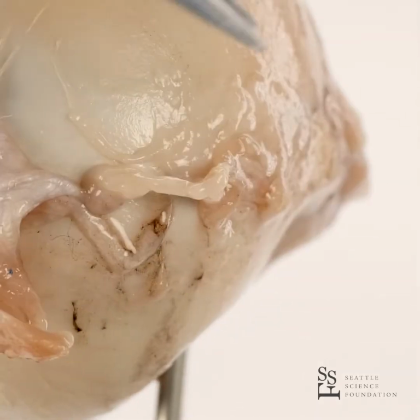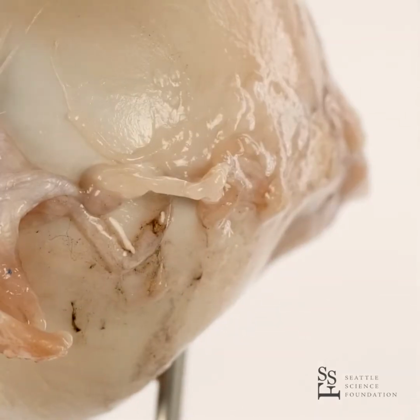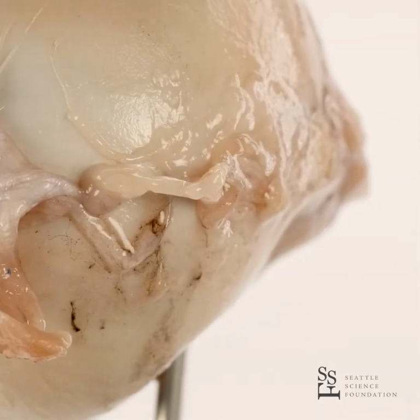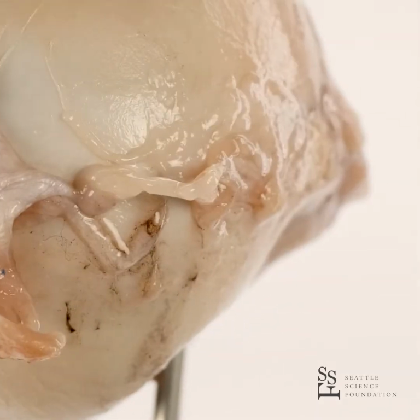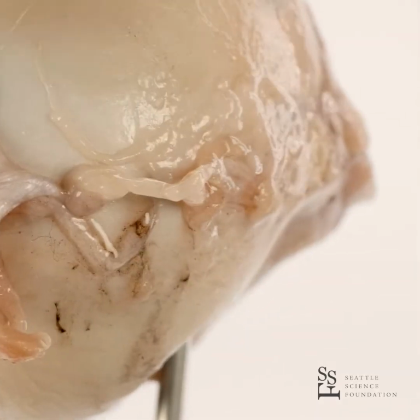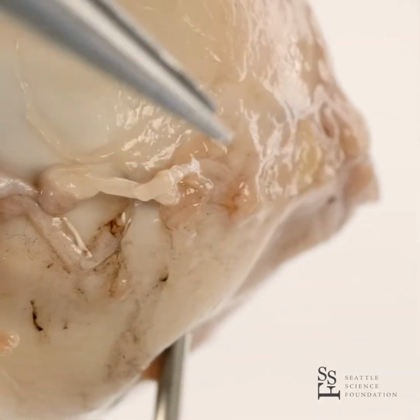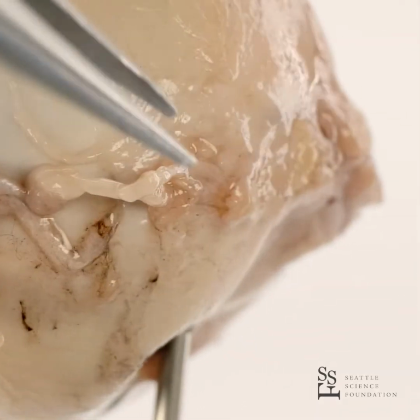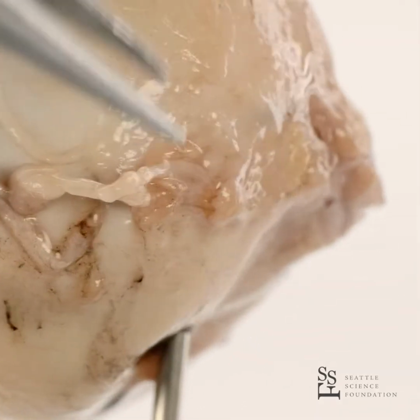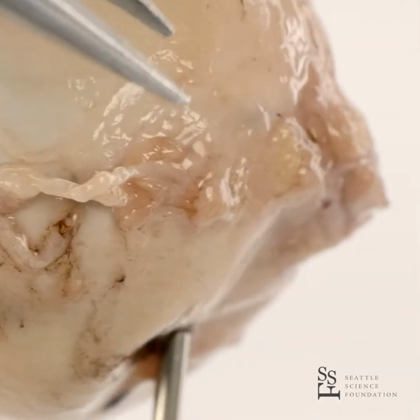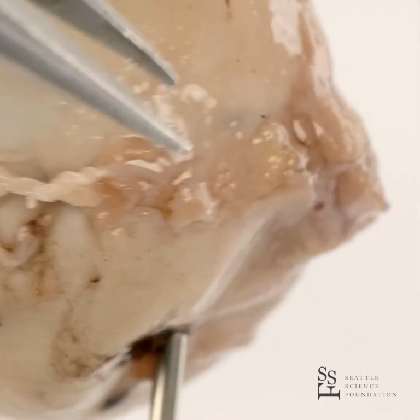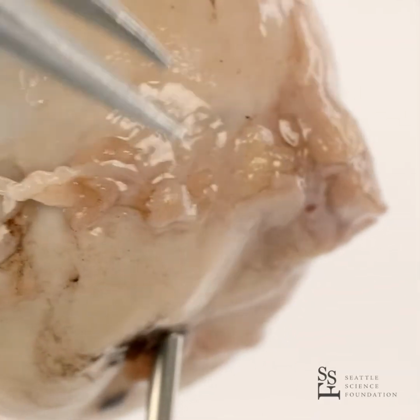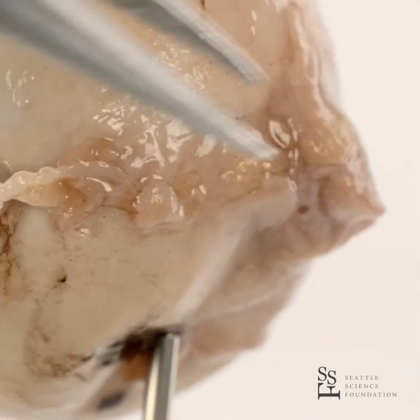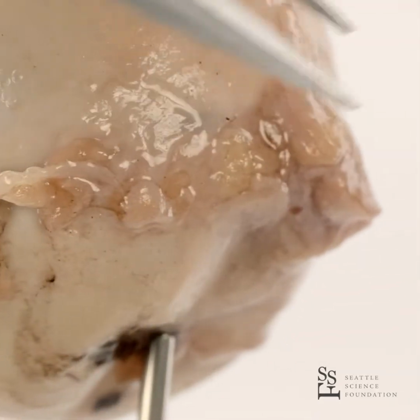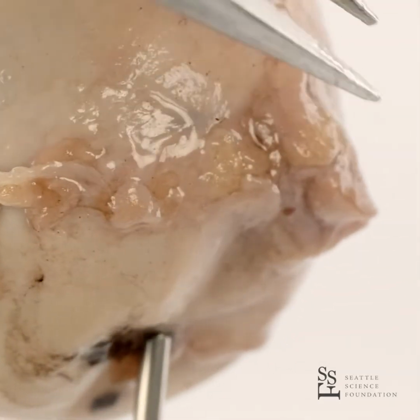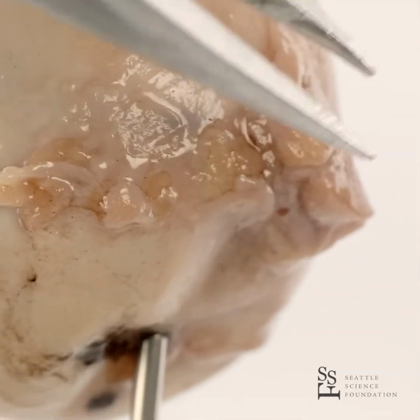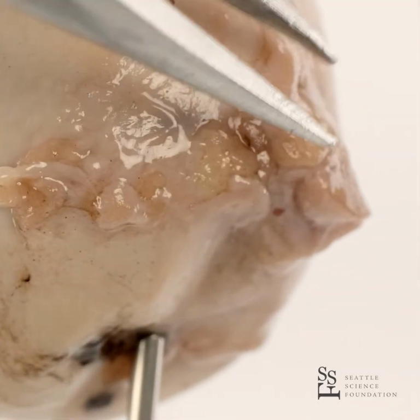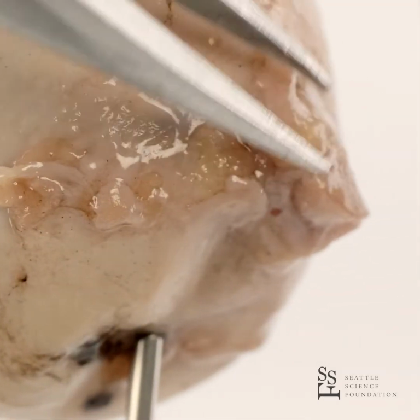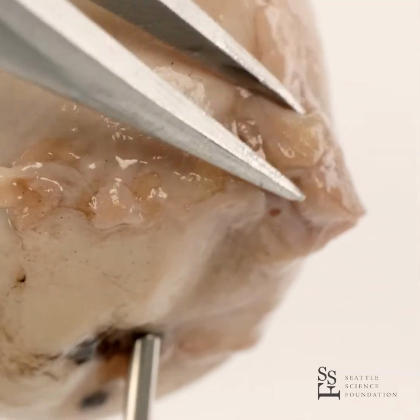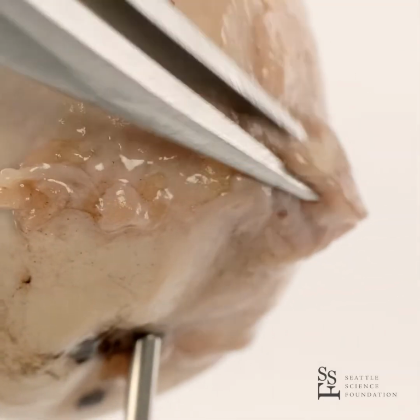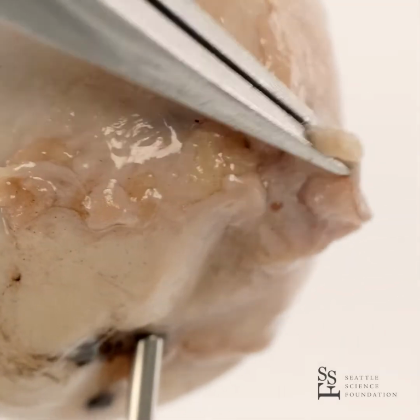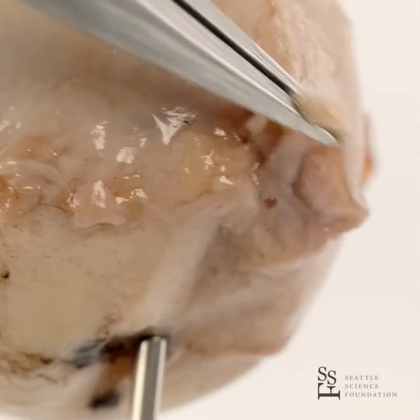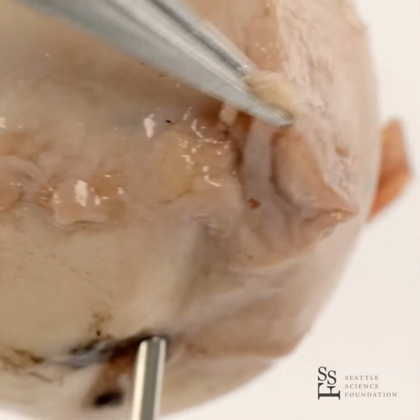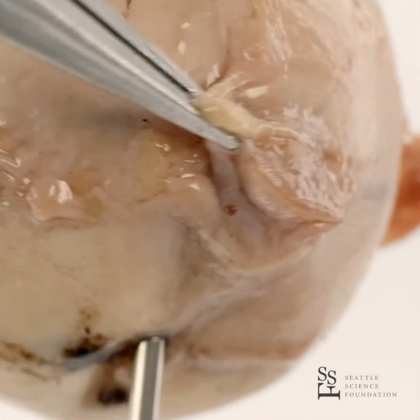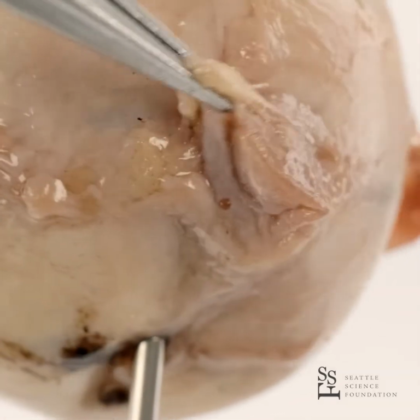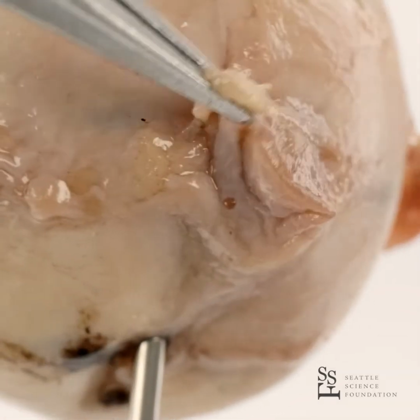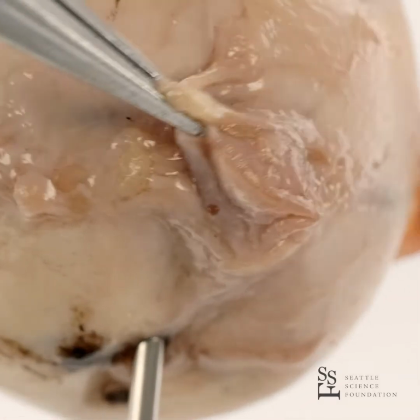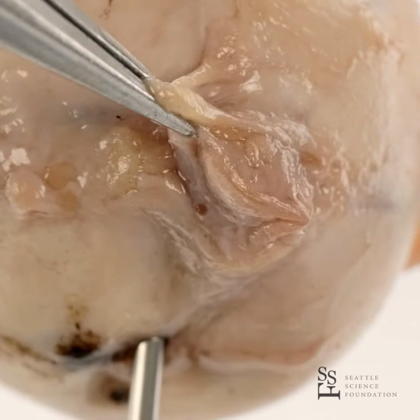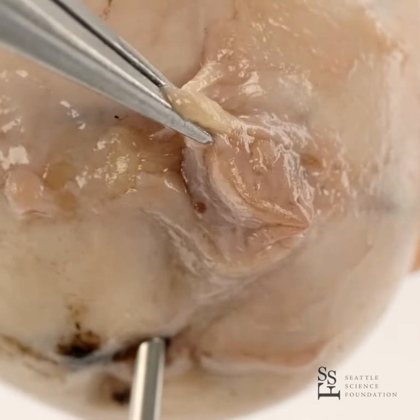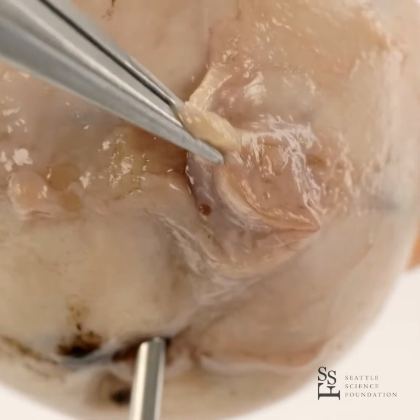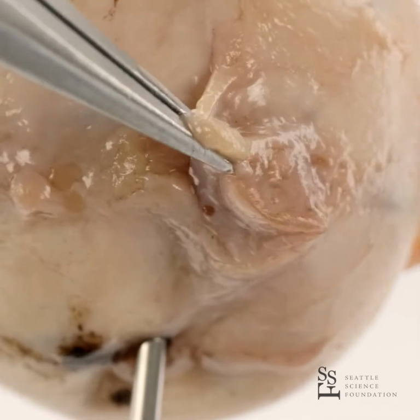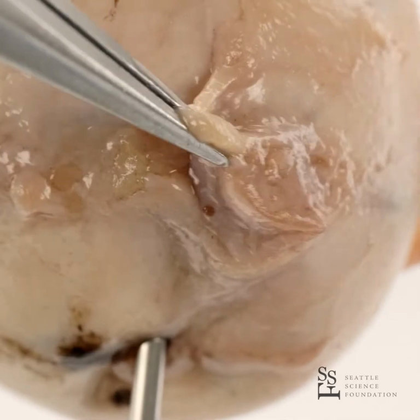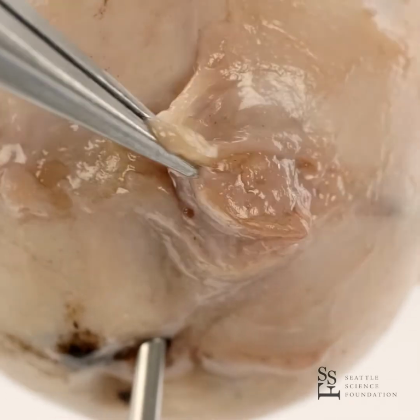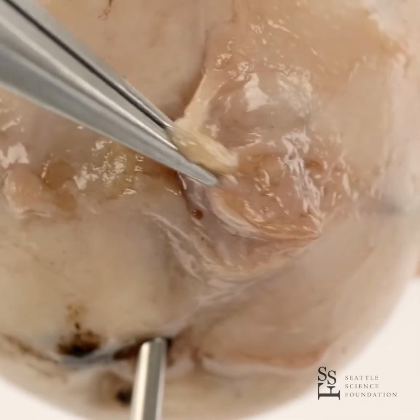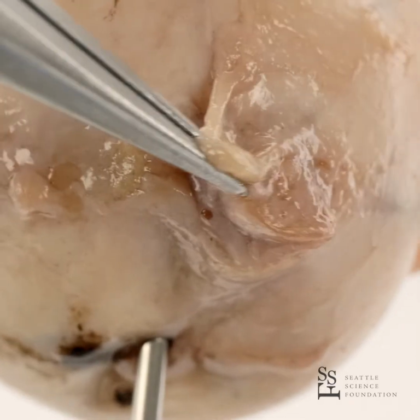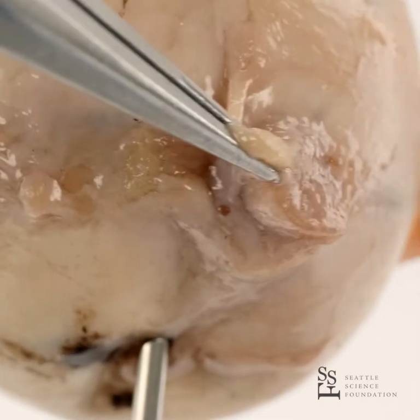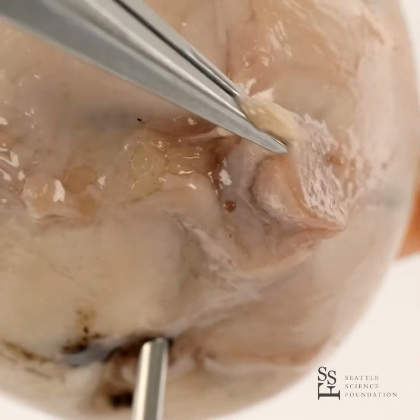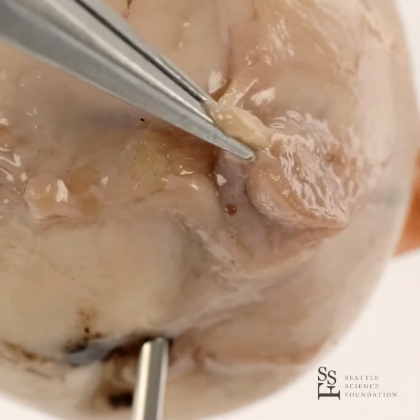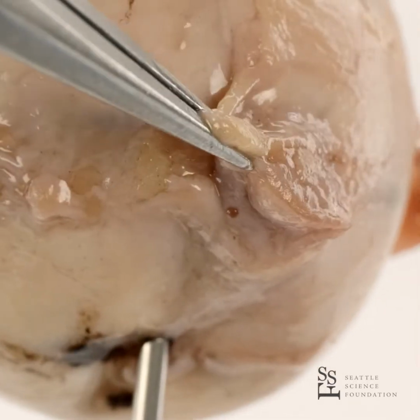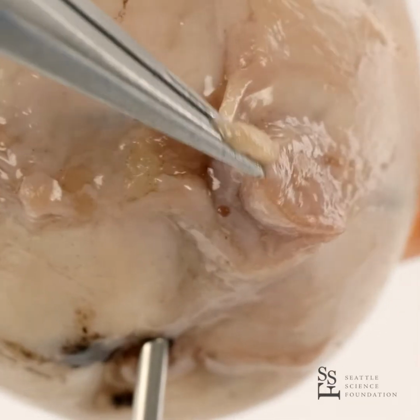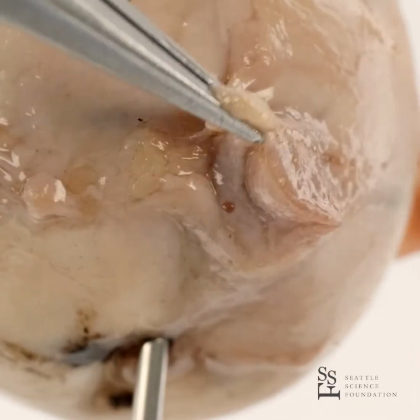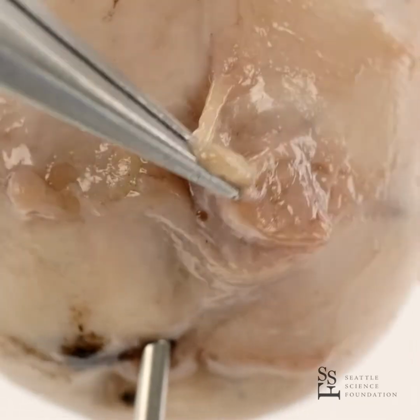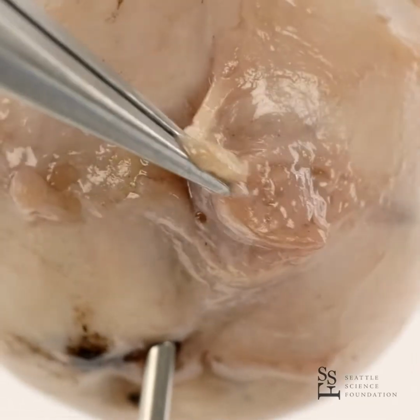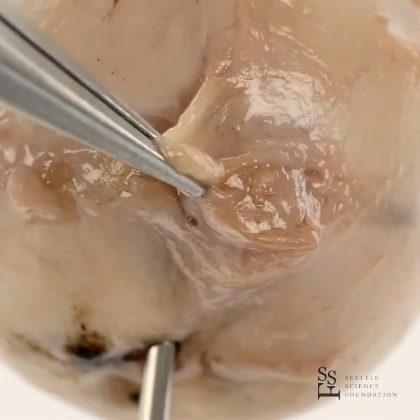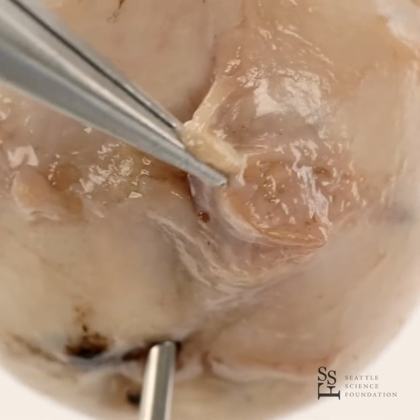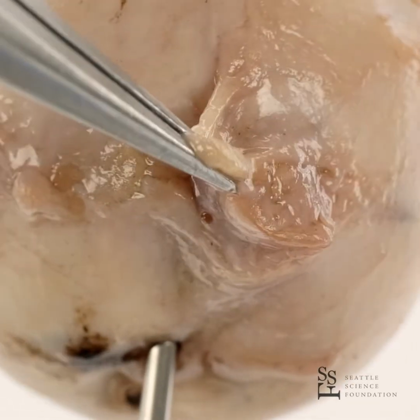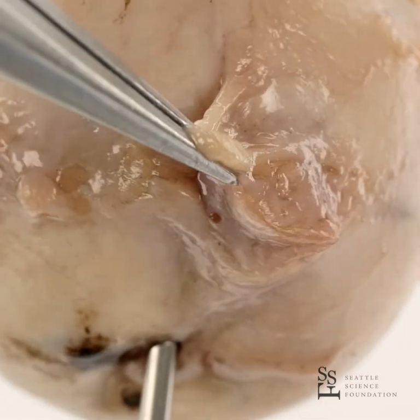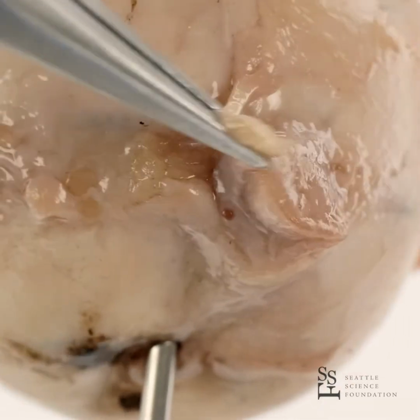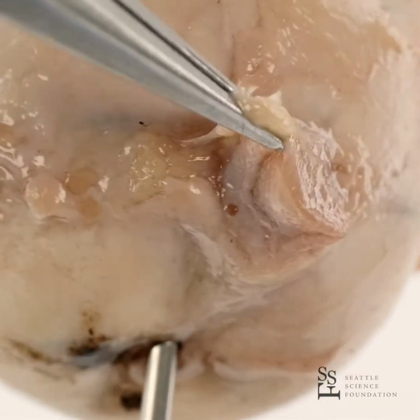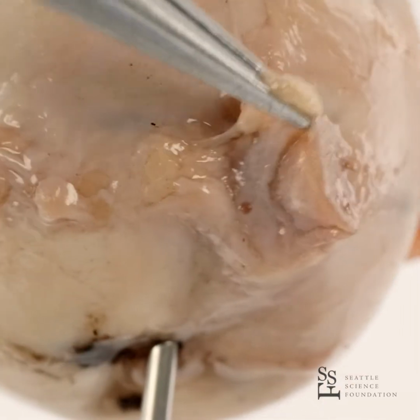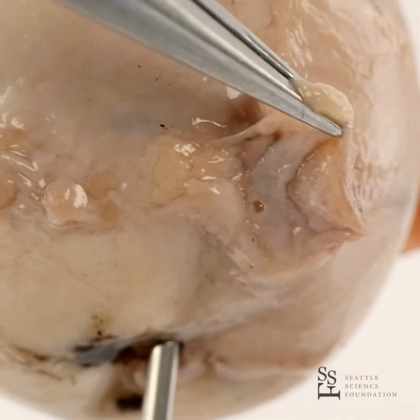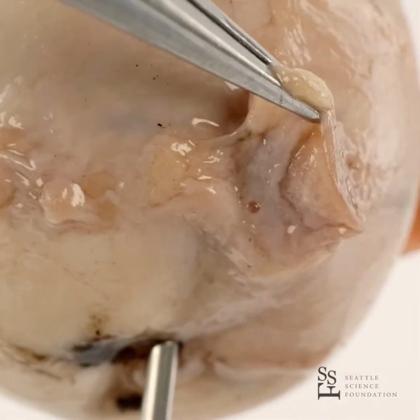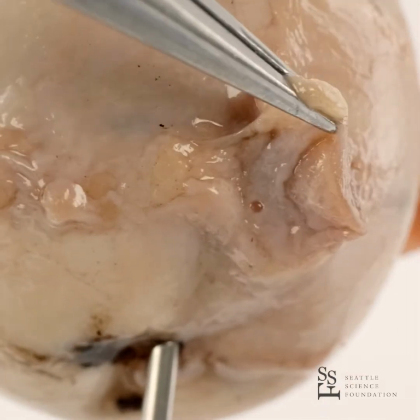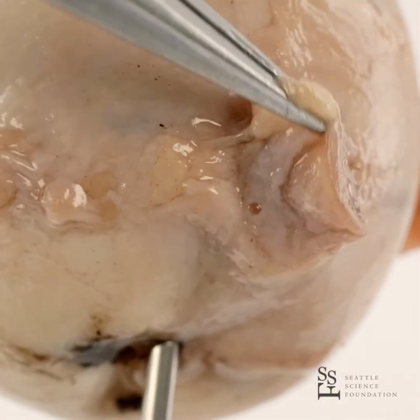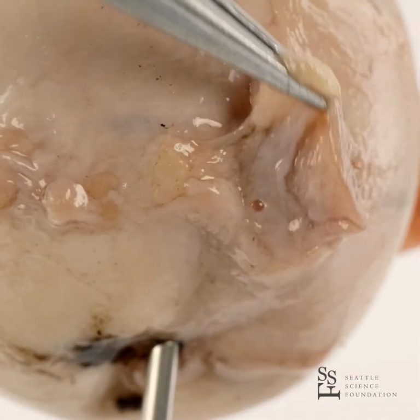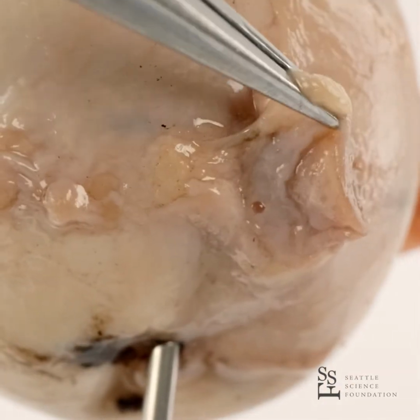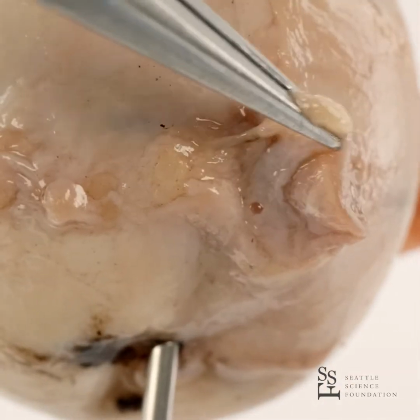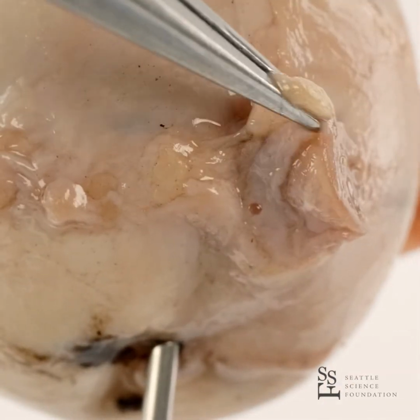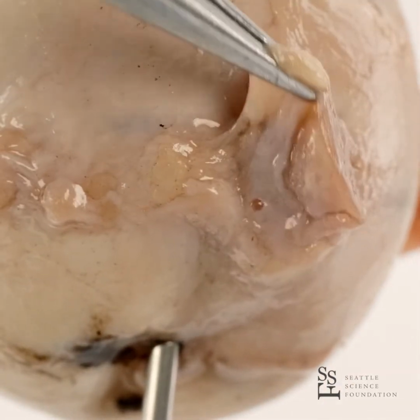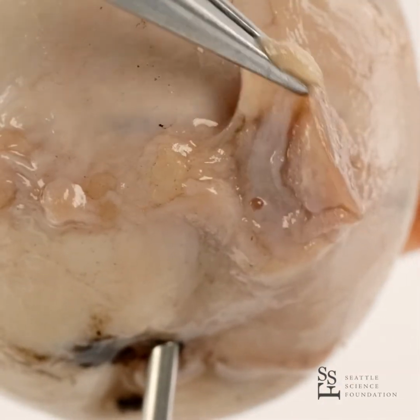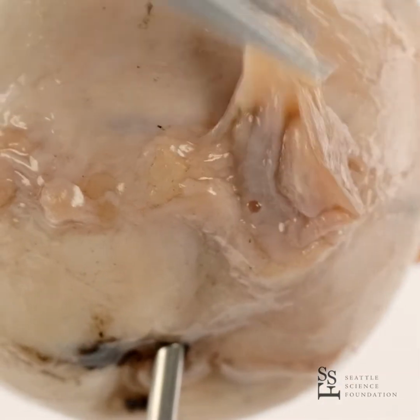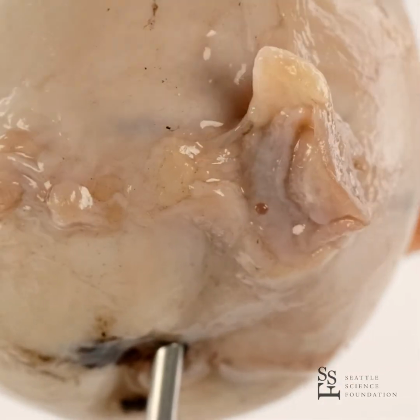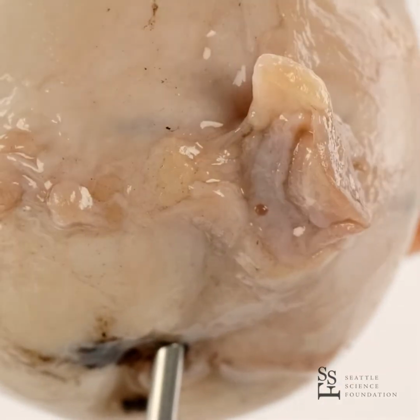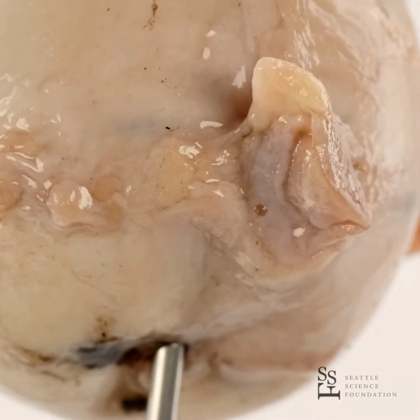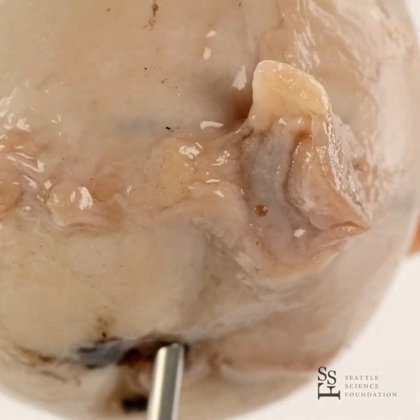Behind the eyeball, the optic nerve, which is the second cranial nerve, is going to the eyeball for vision.